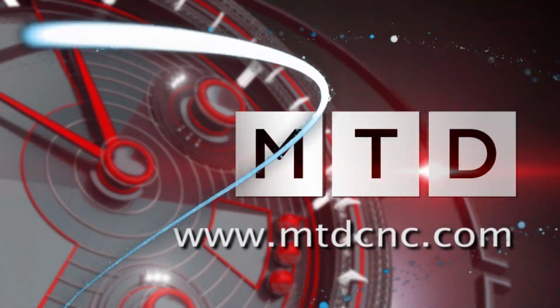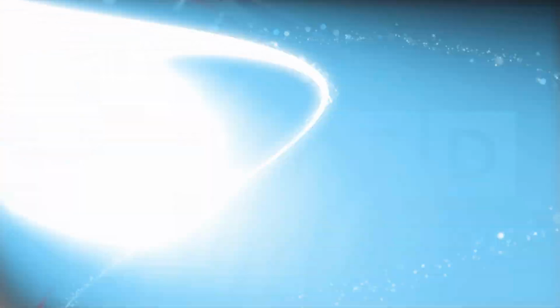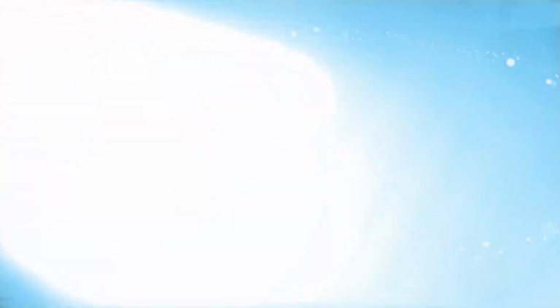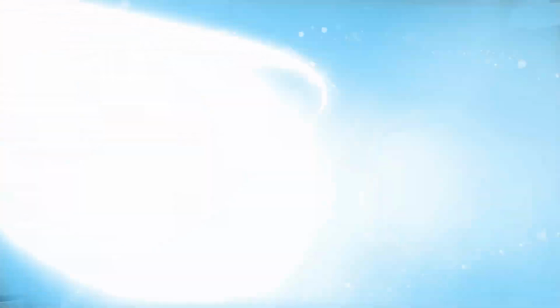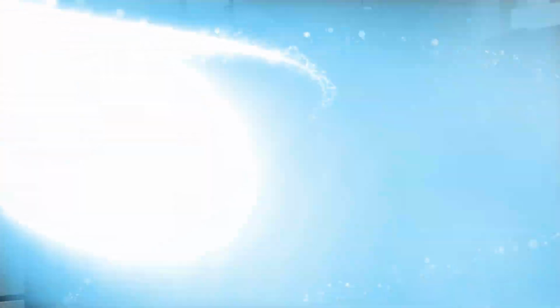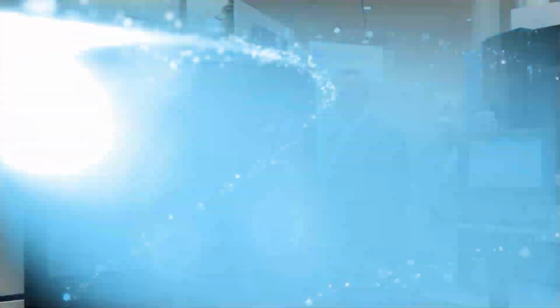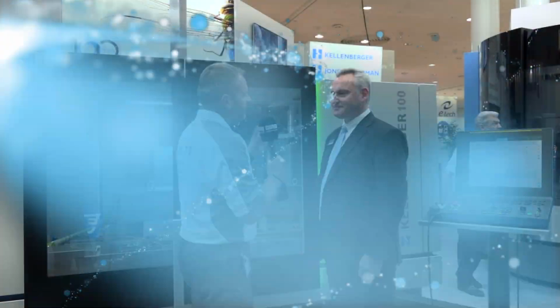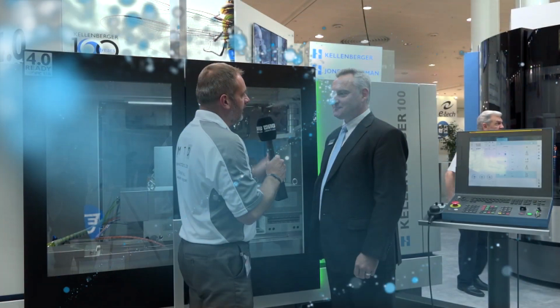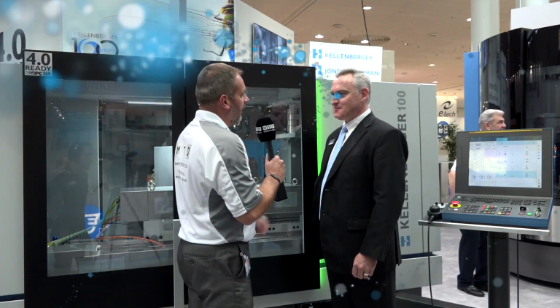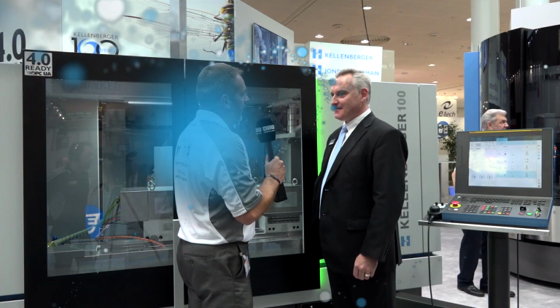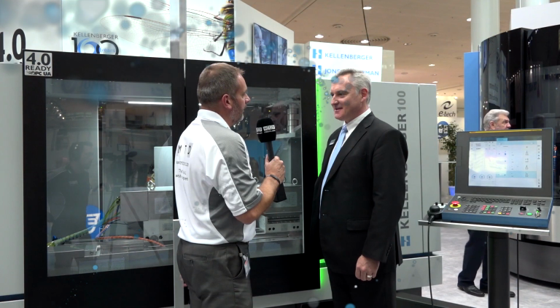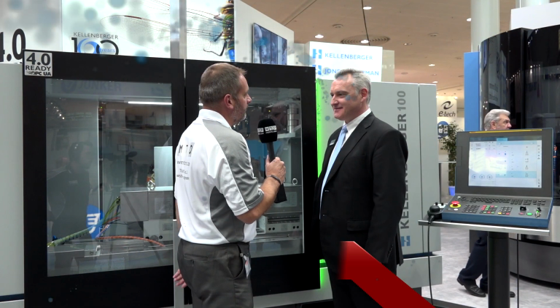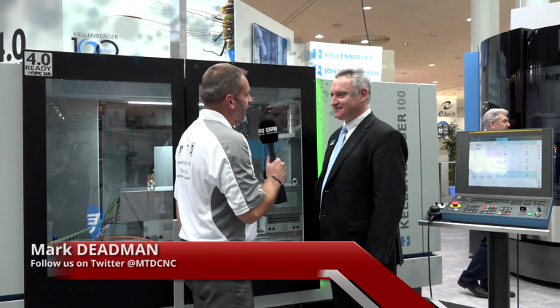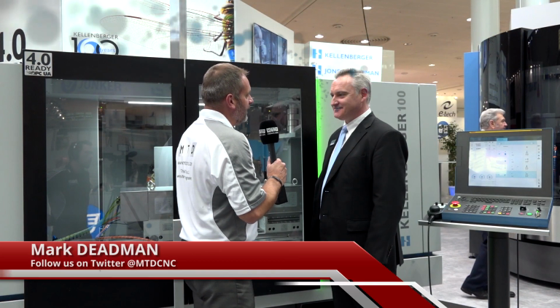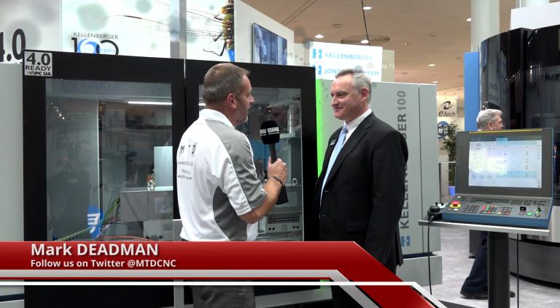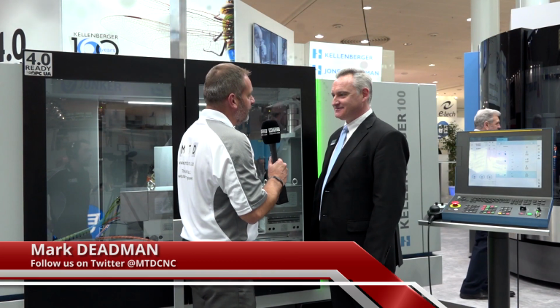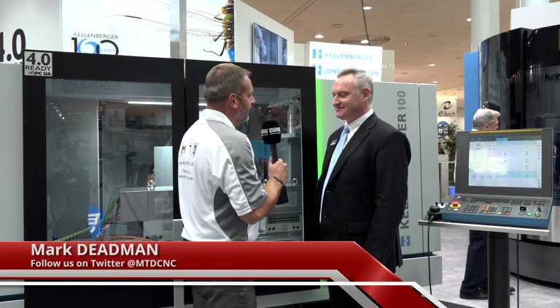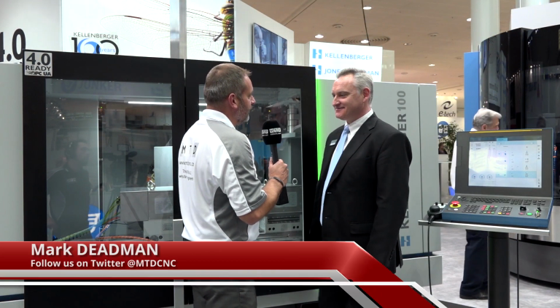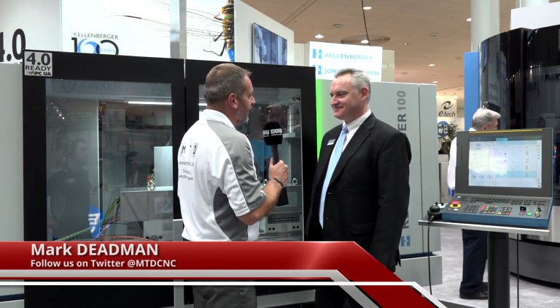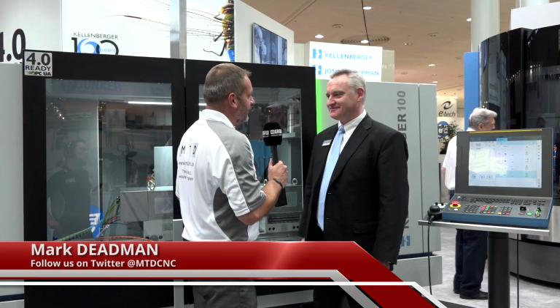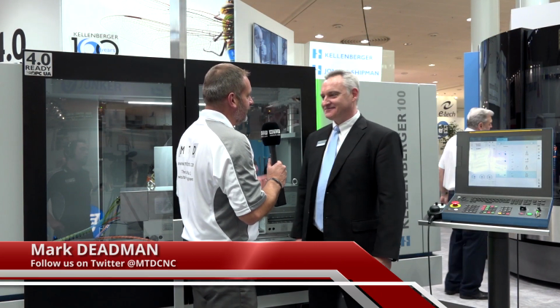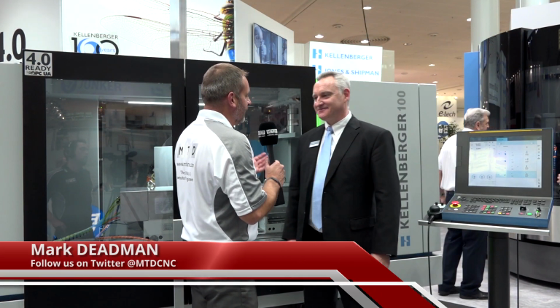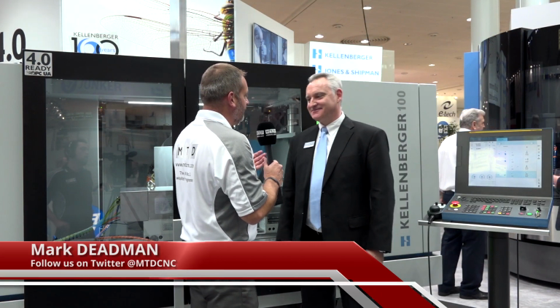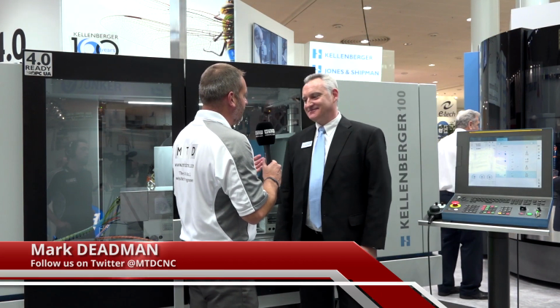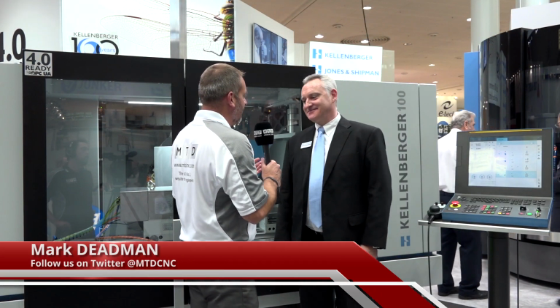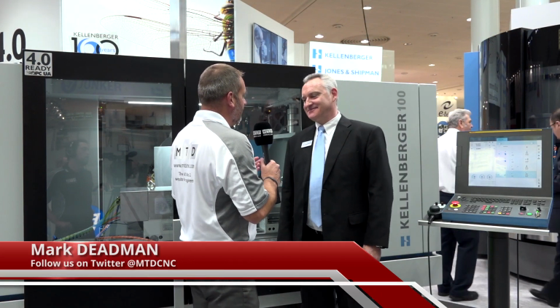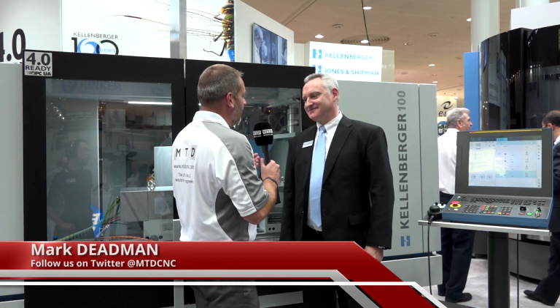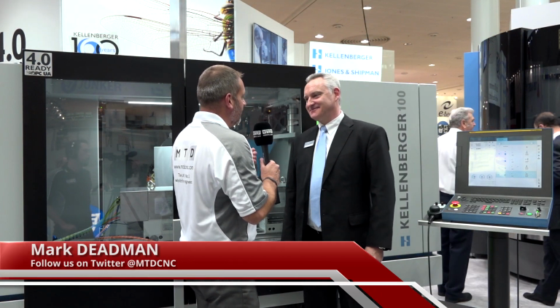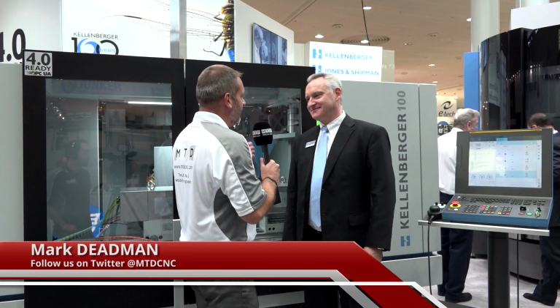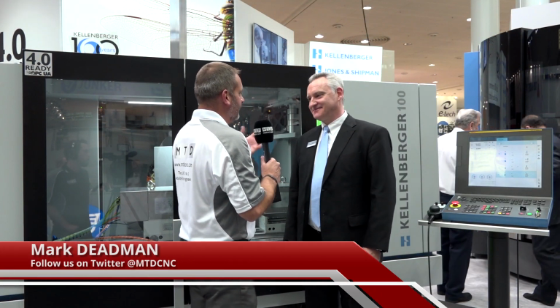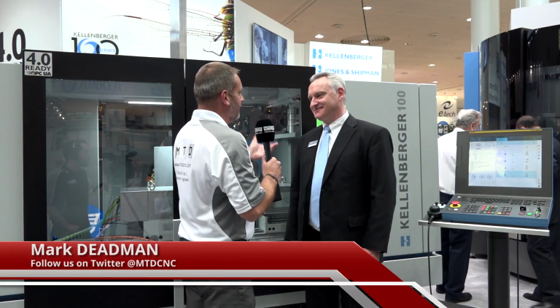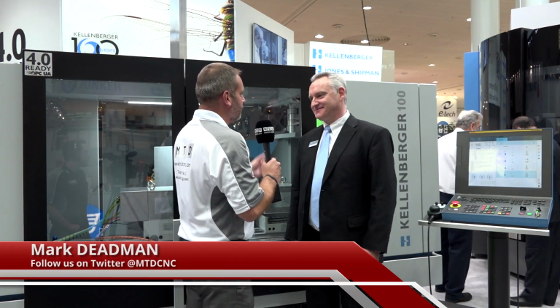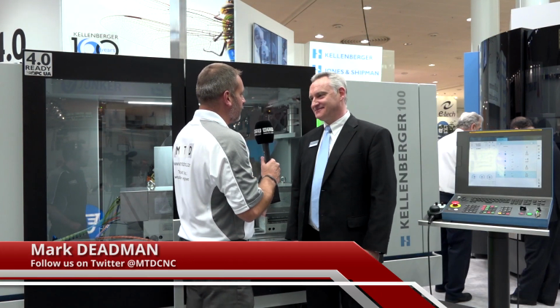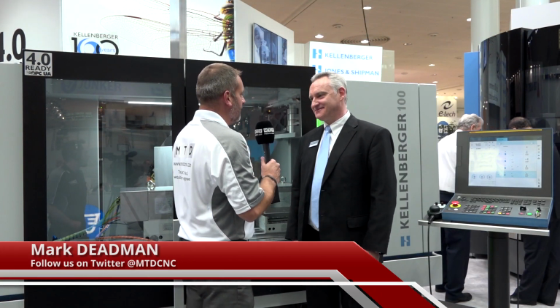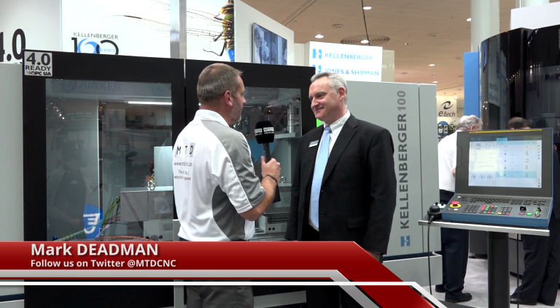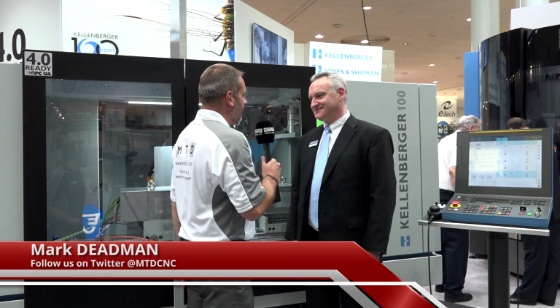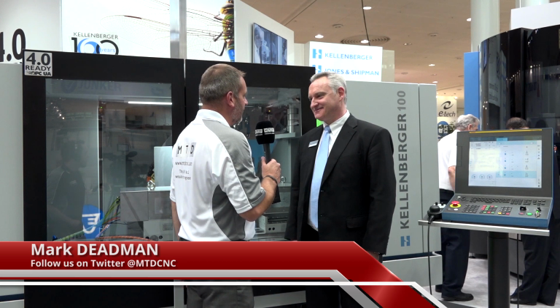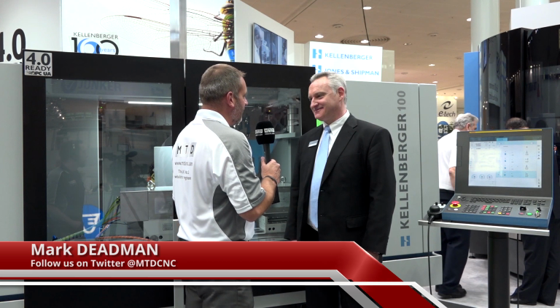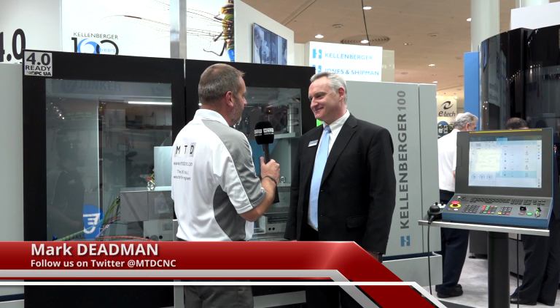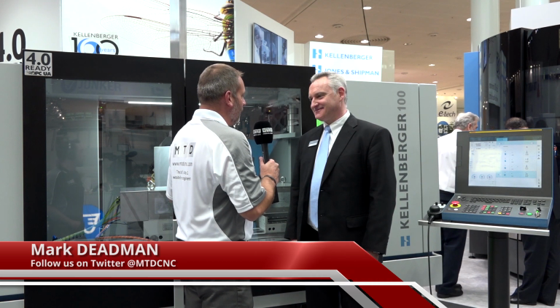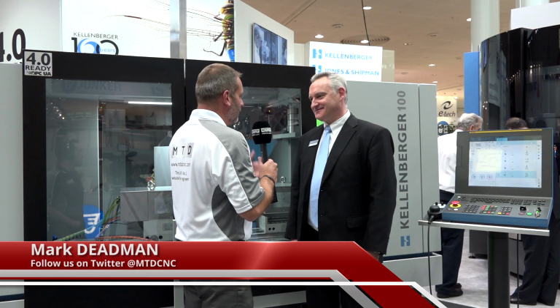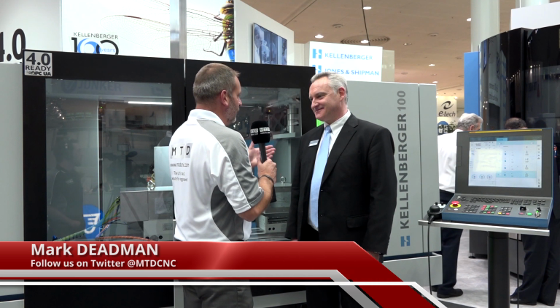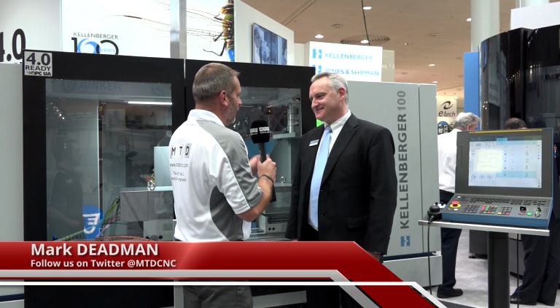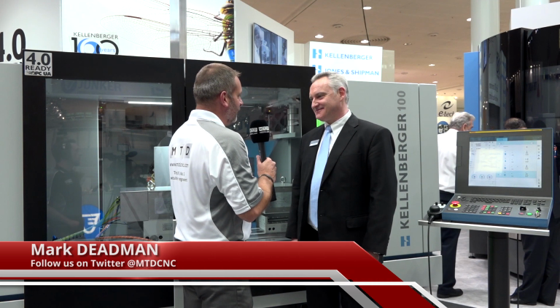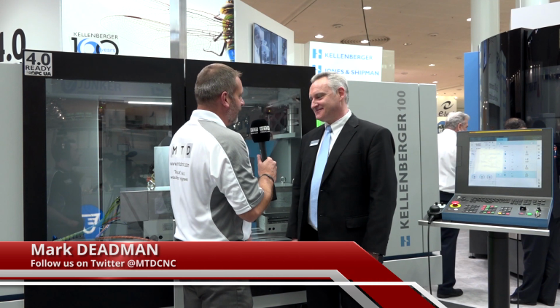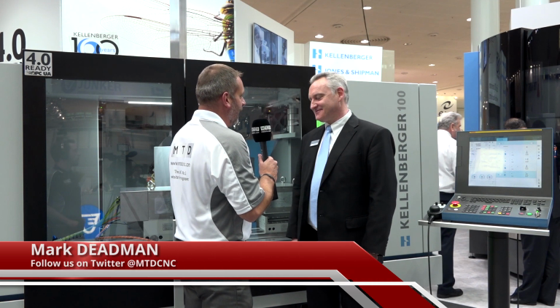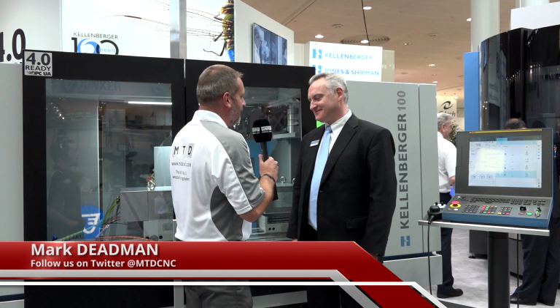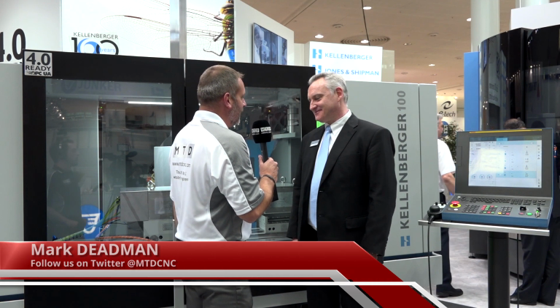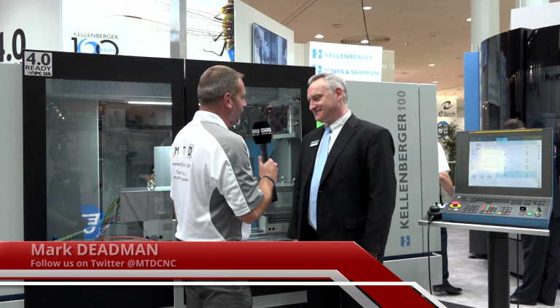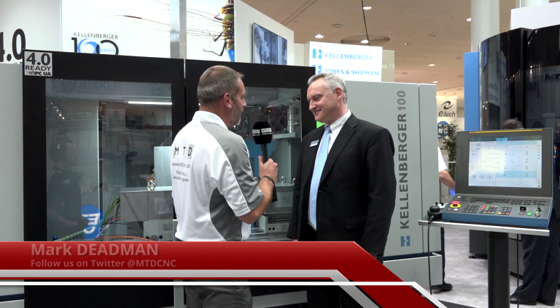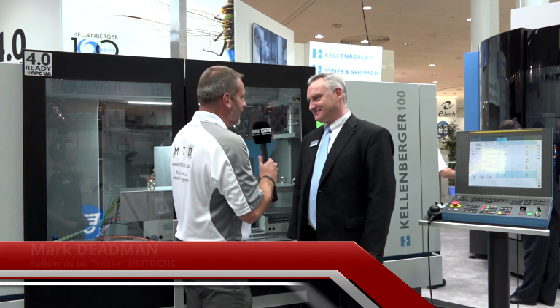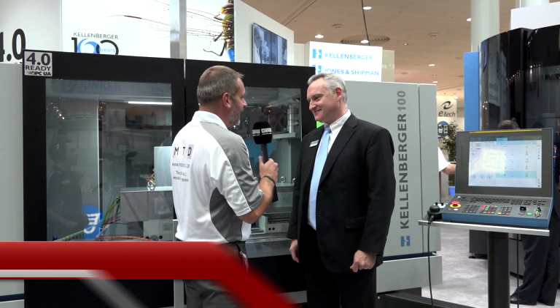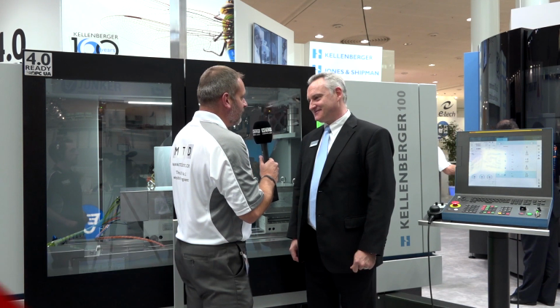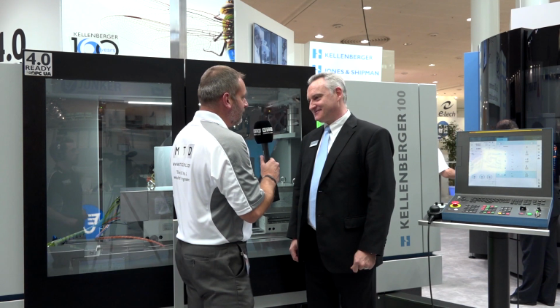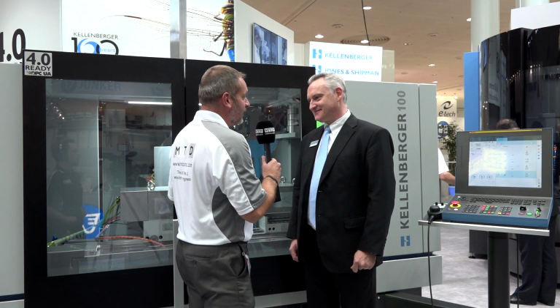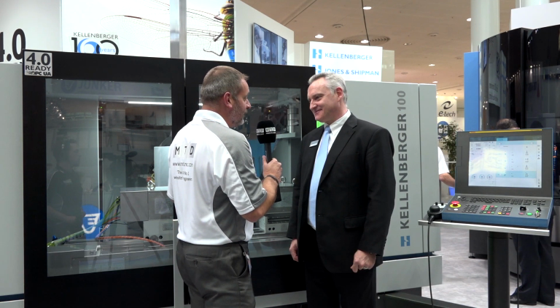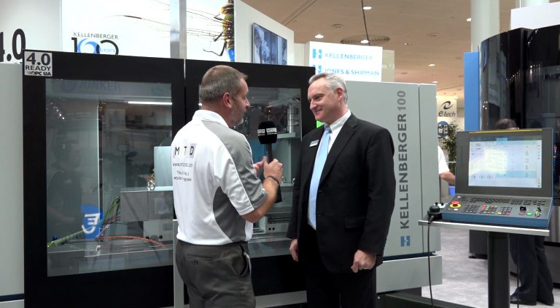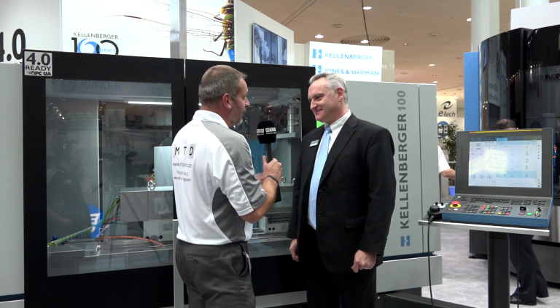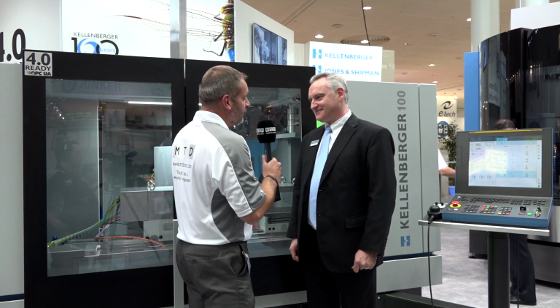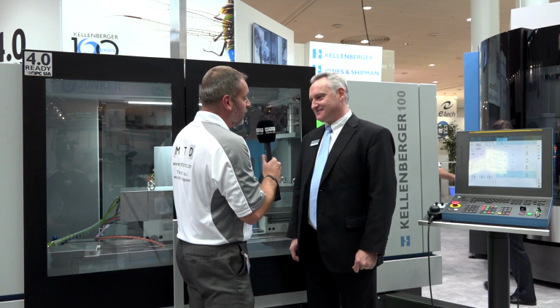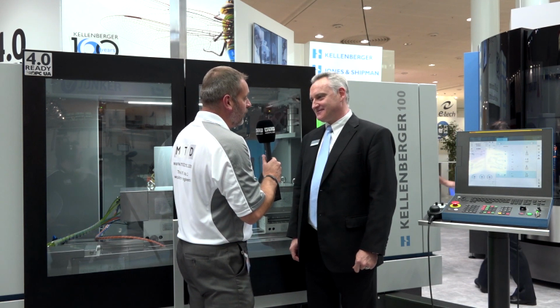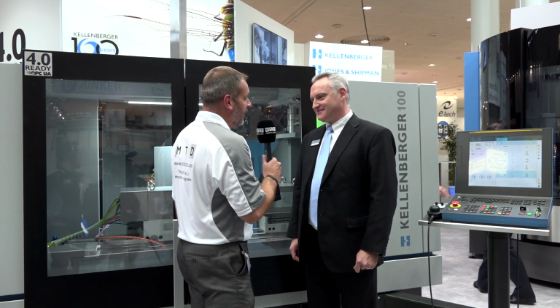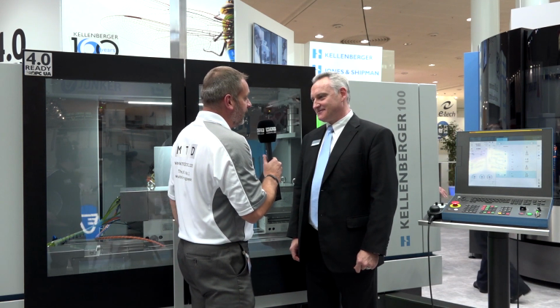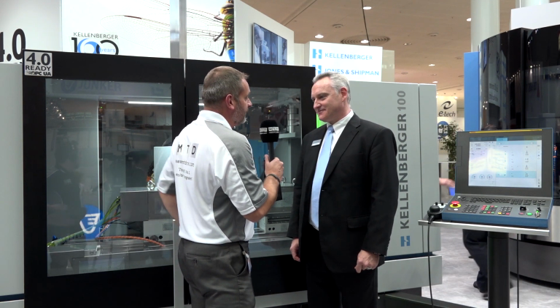Mike, we're at EMO 2017. This is the premier launch of the Kallenberger 100 — can you tell us more about it?